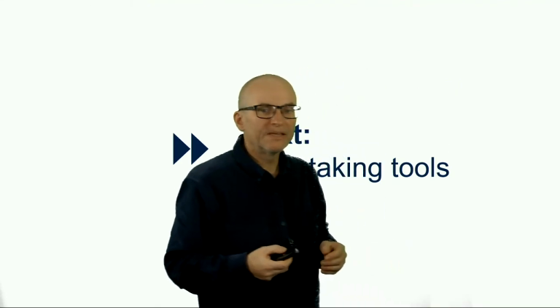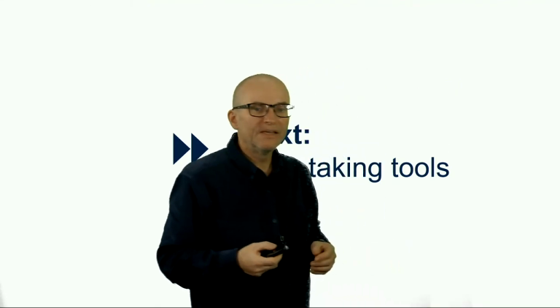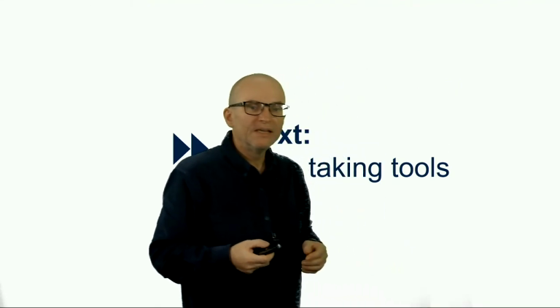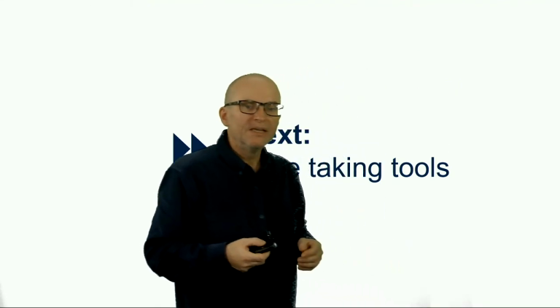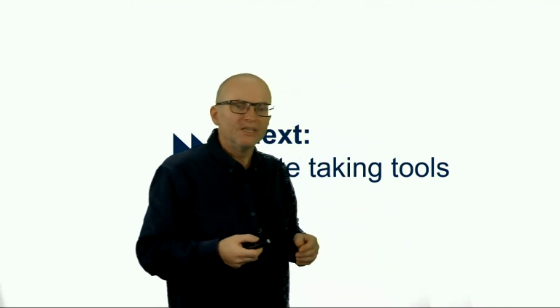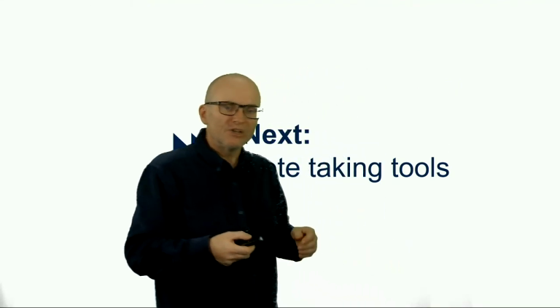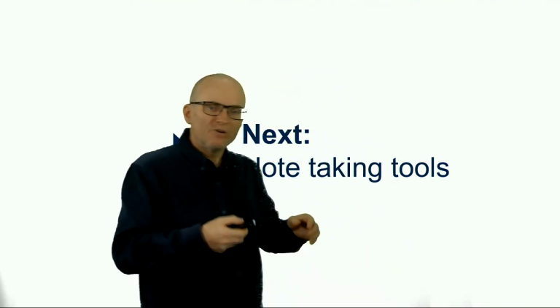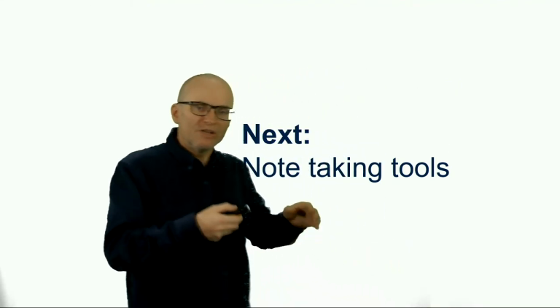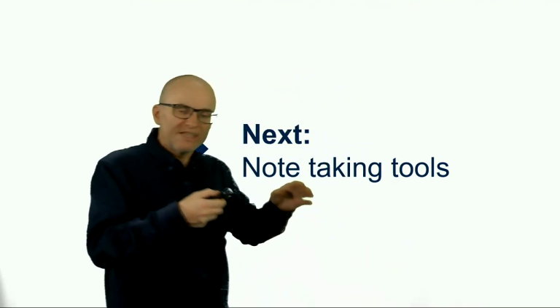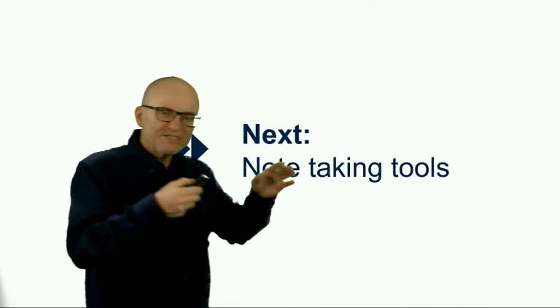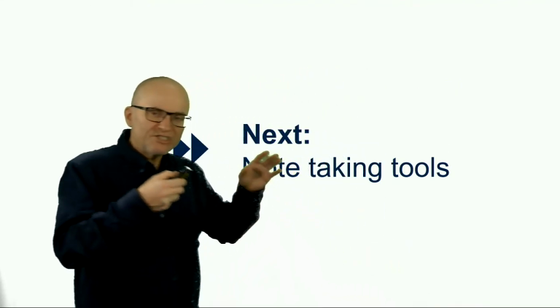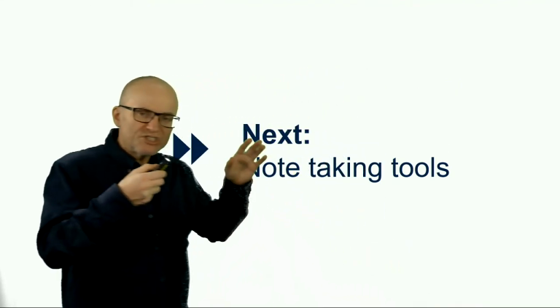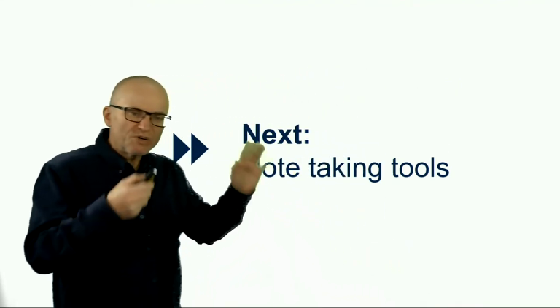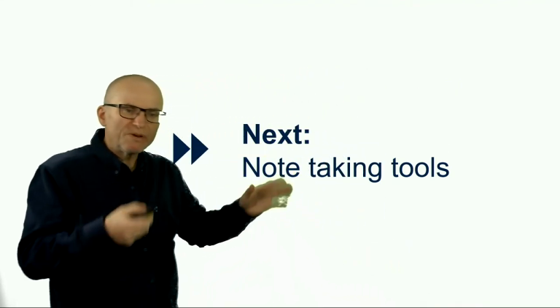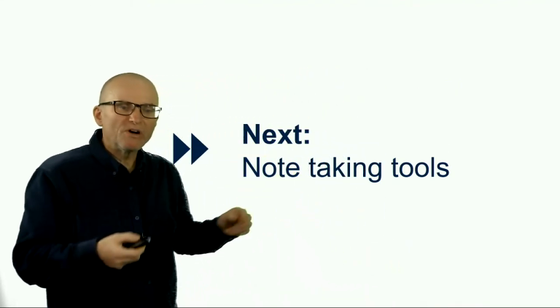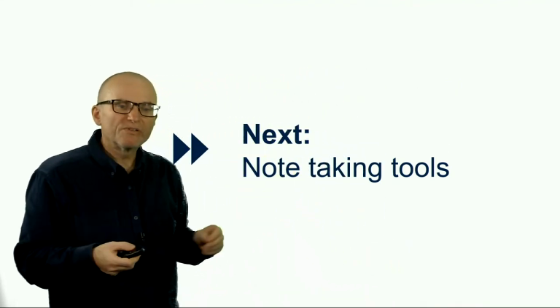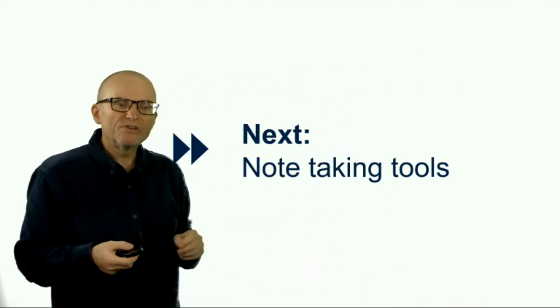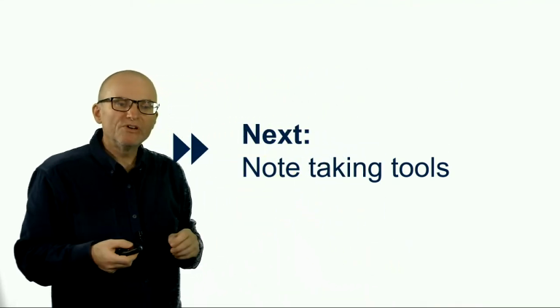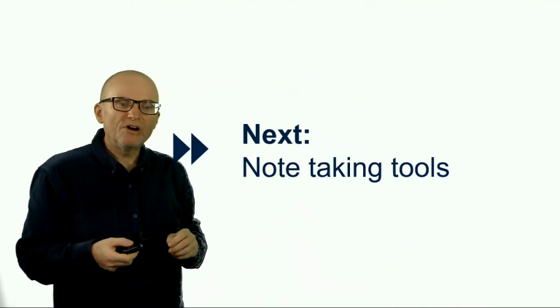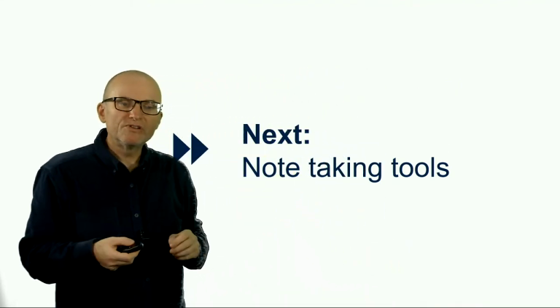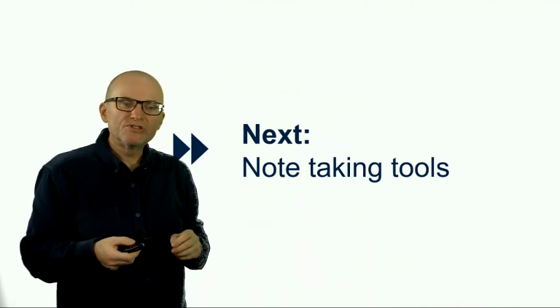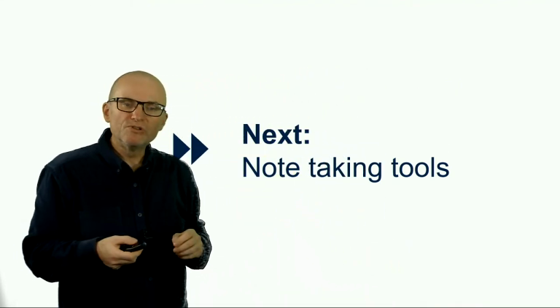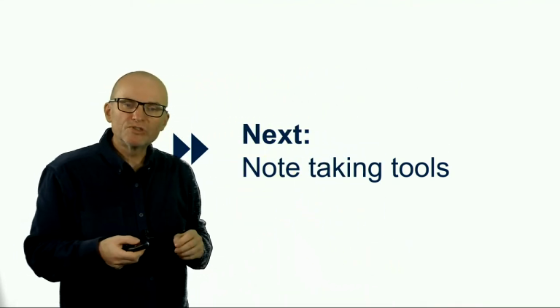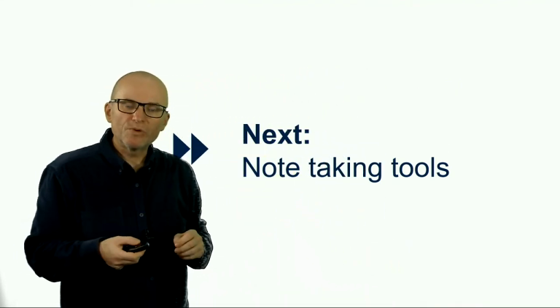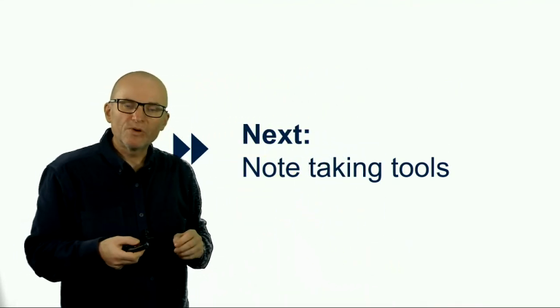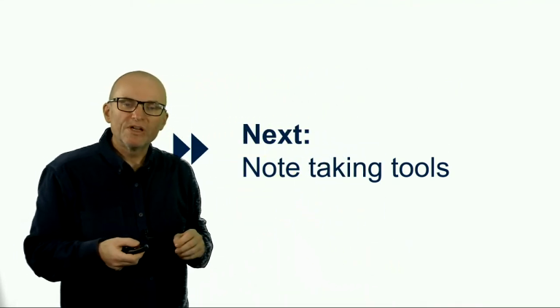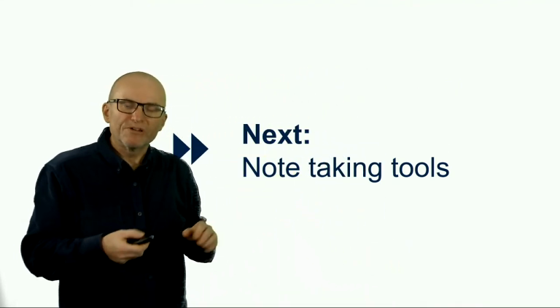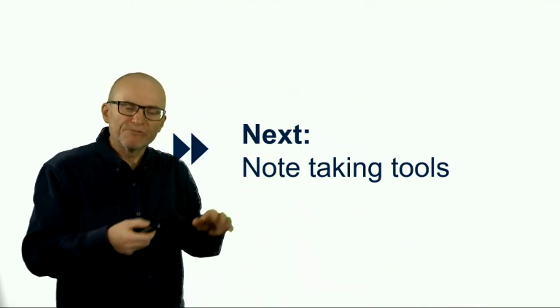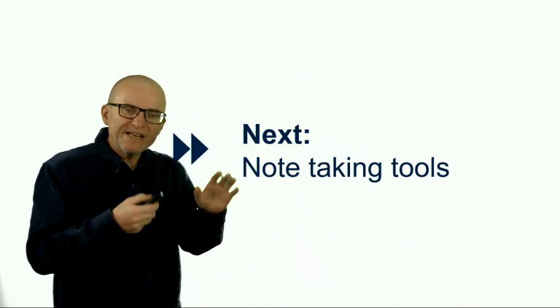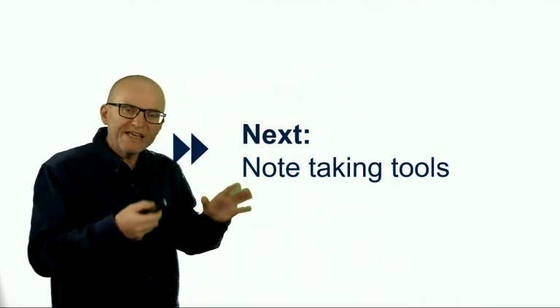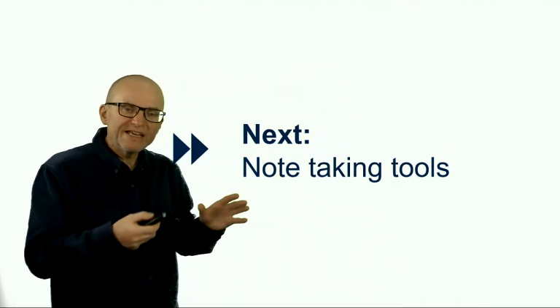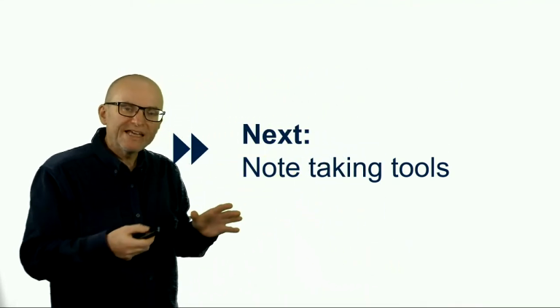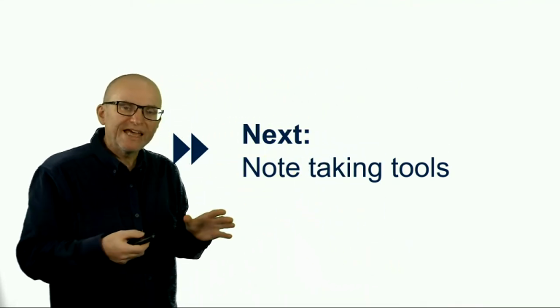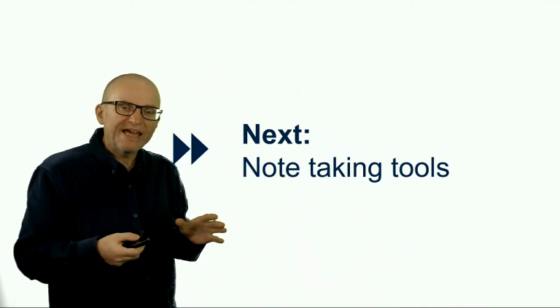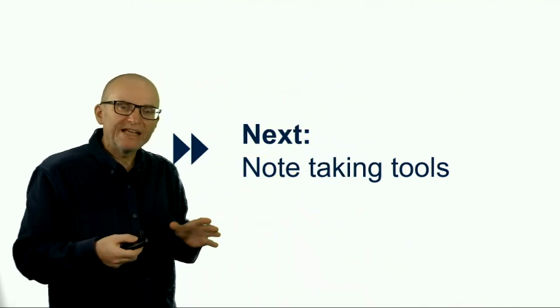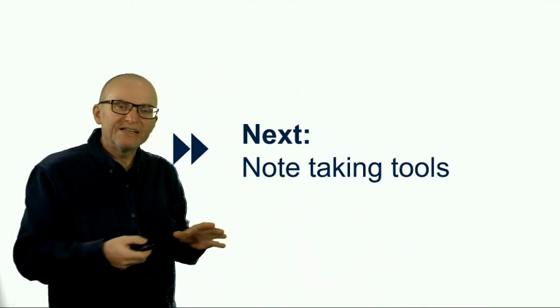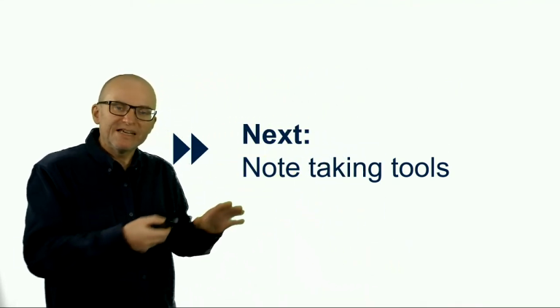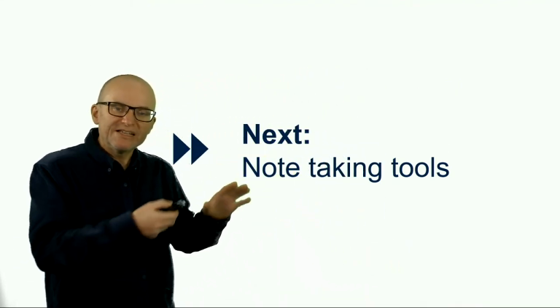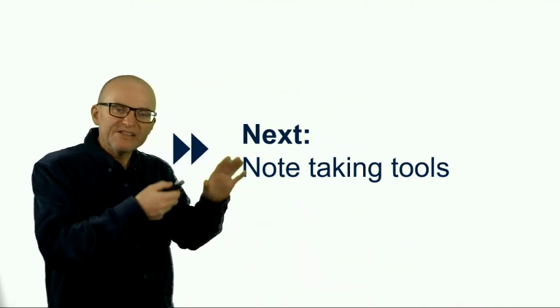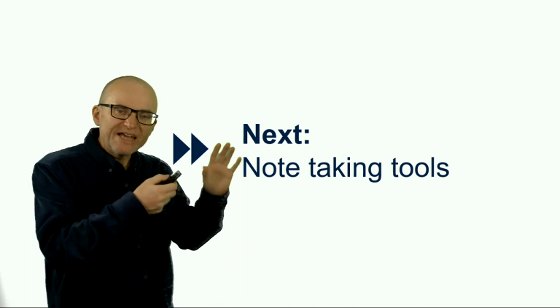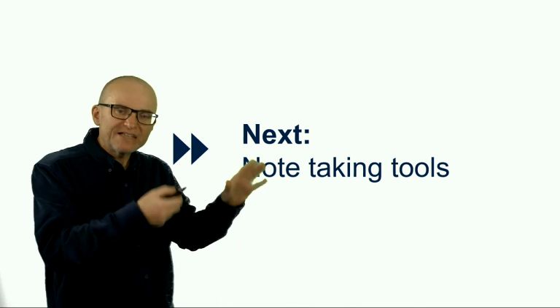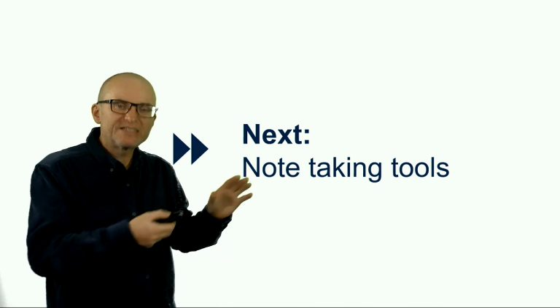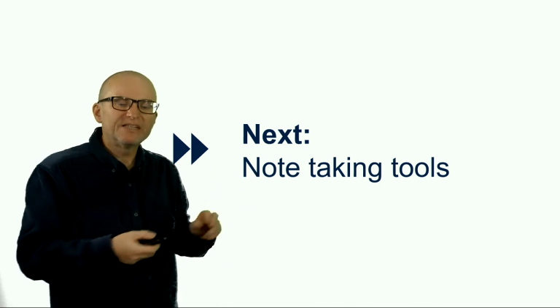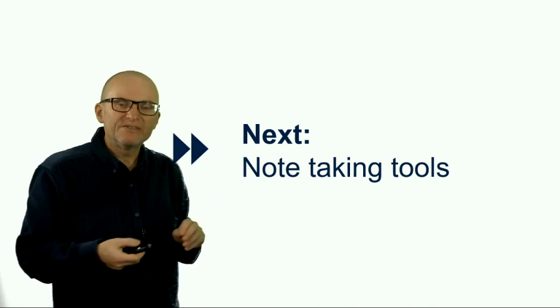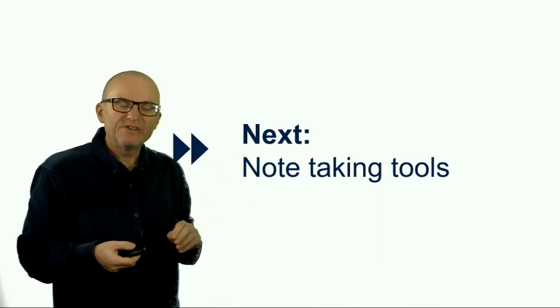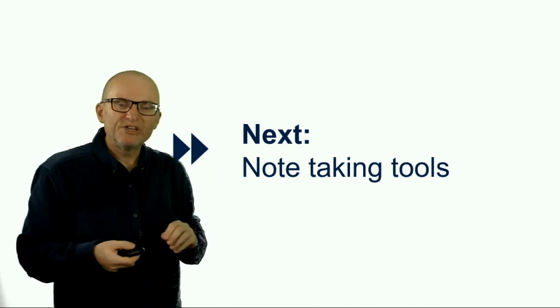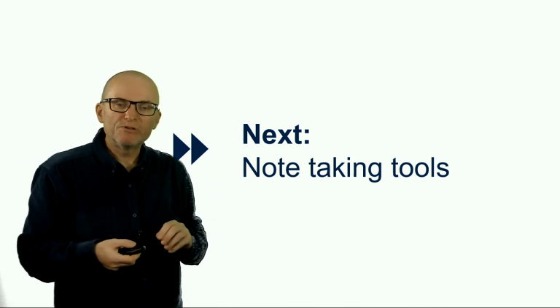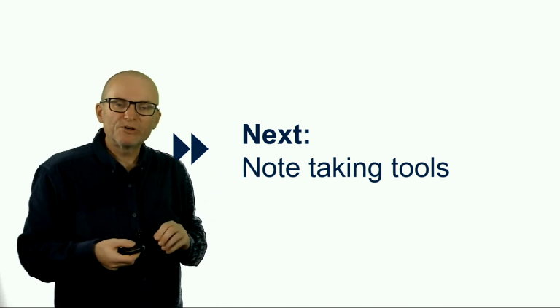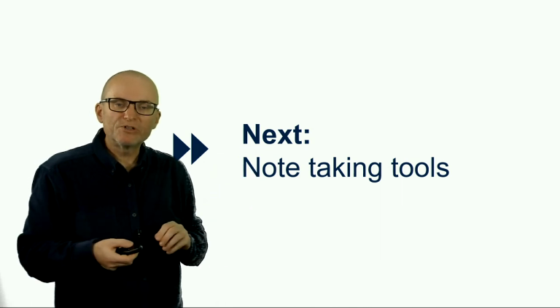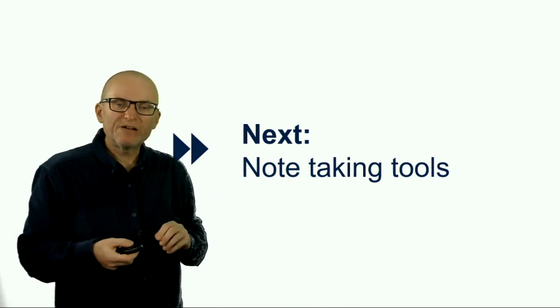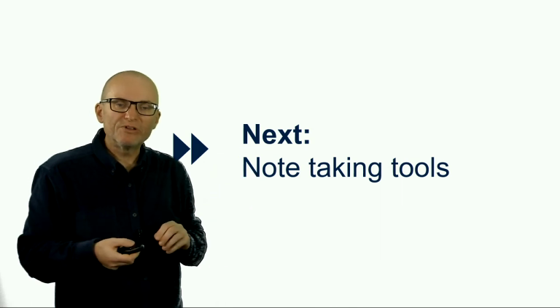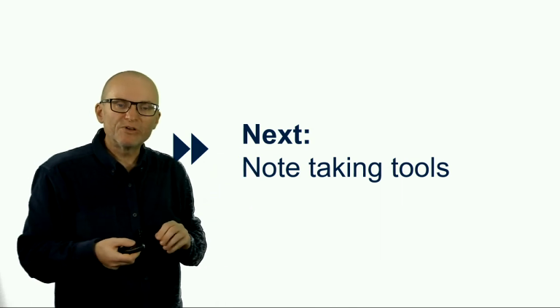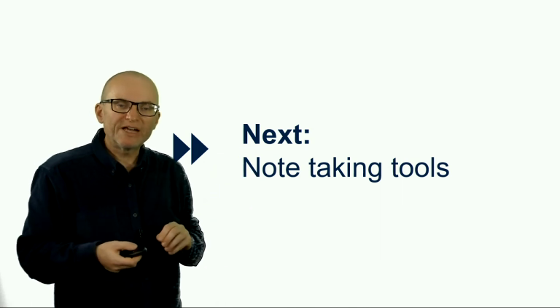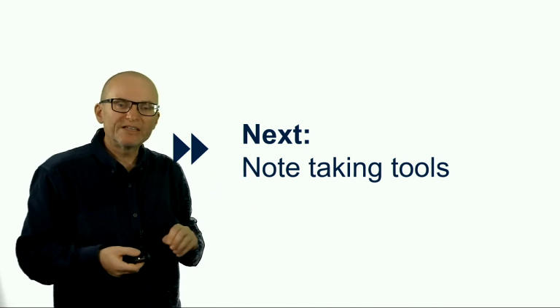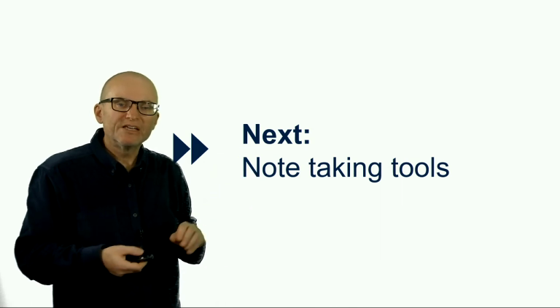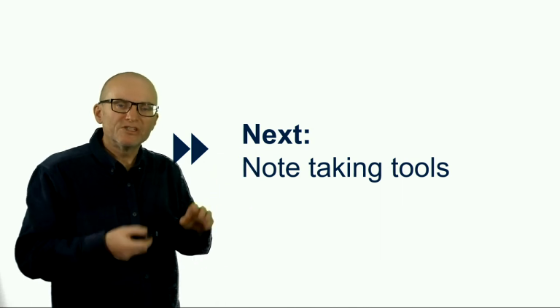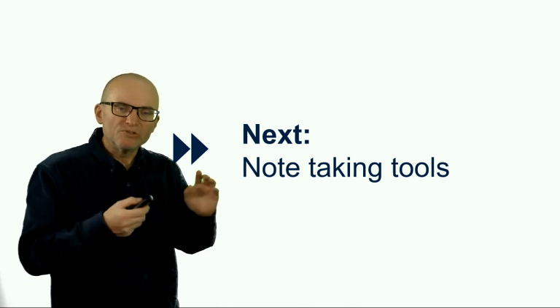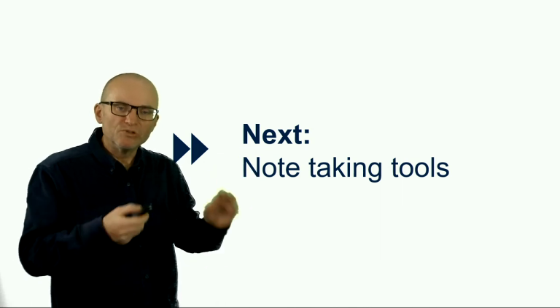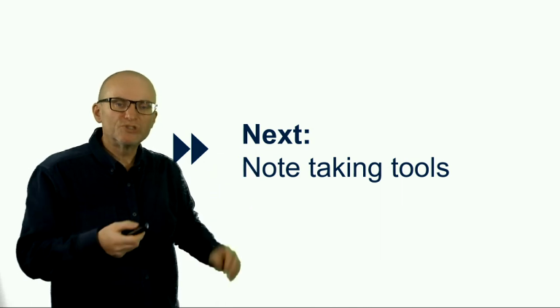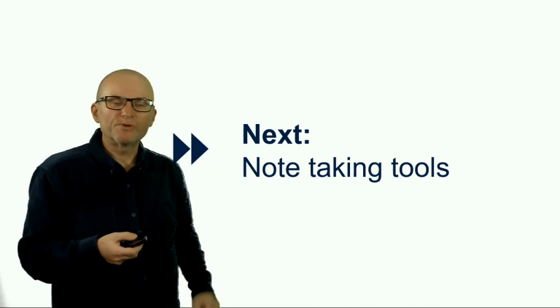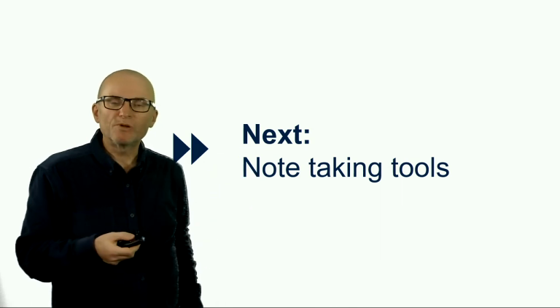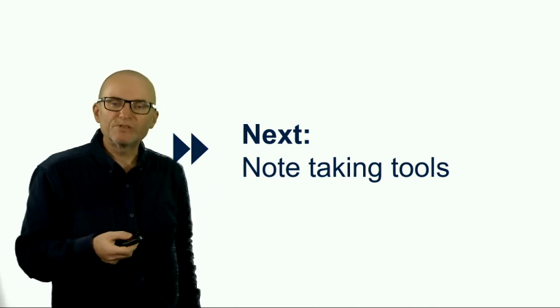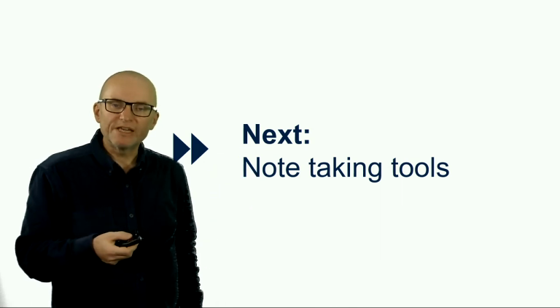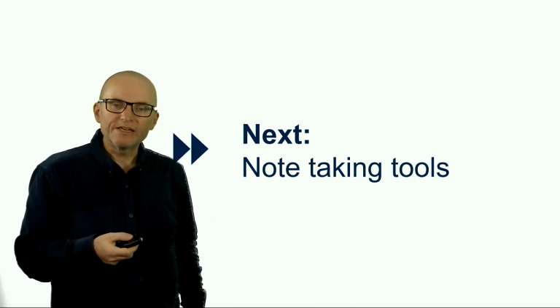That's just a quick overview of the tools for reading. In the next video, we're going to have a look at tools for note-taking.